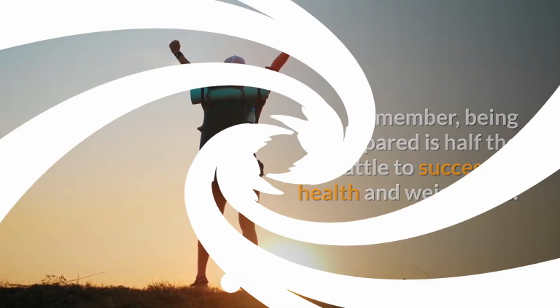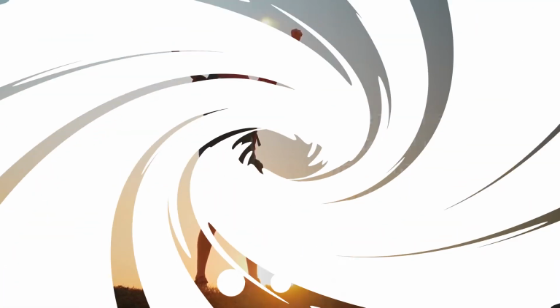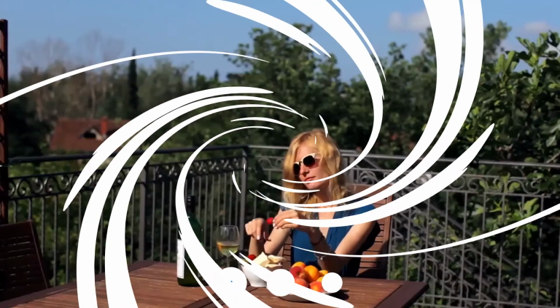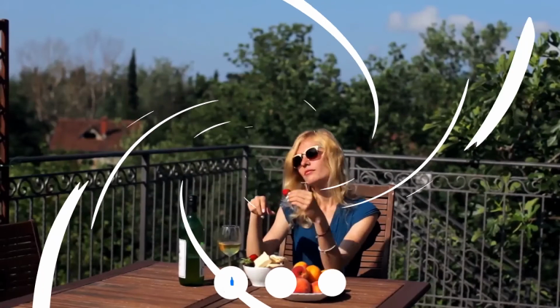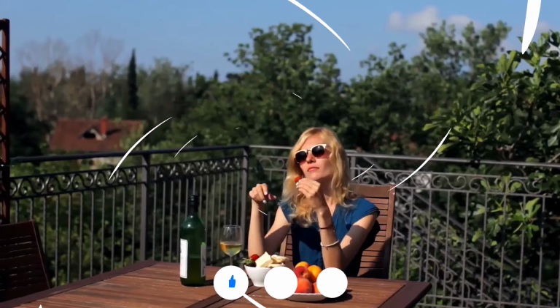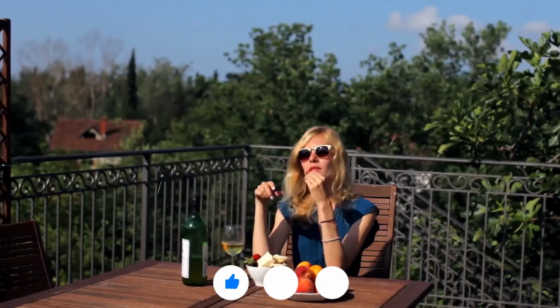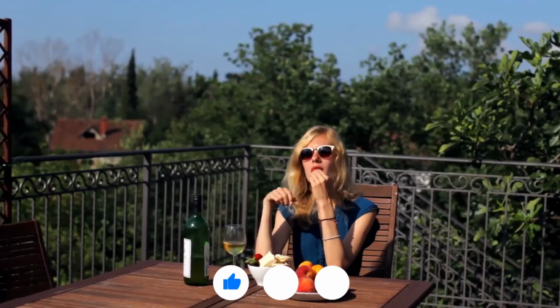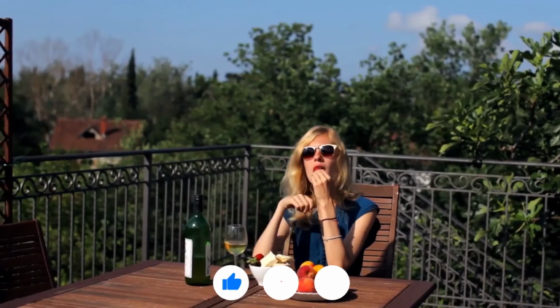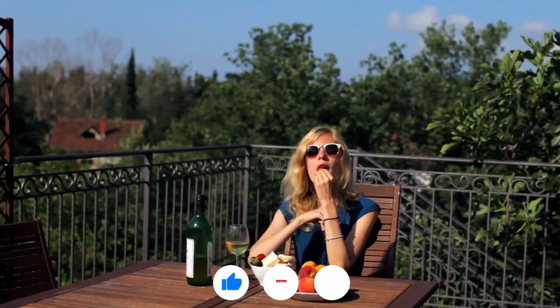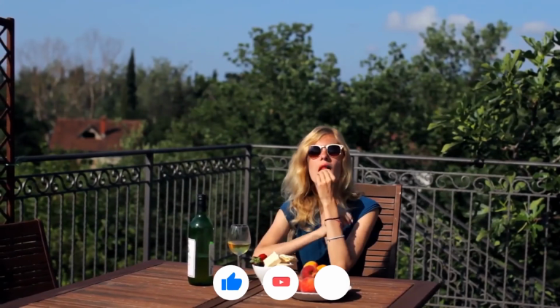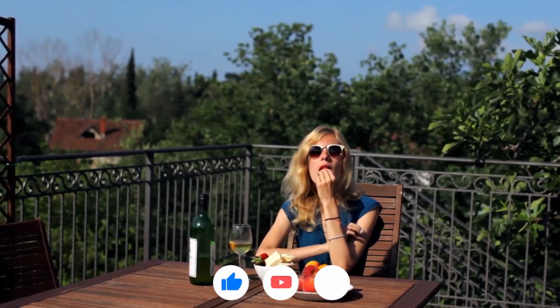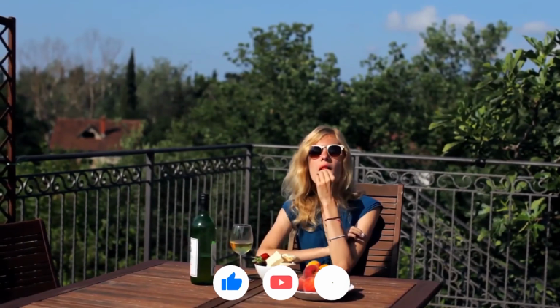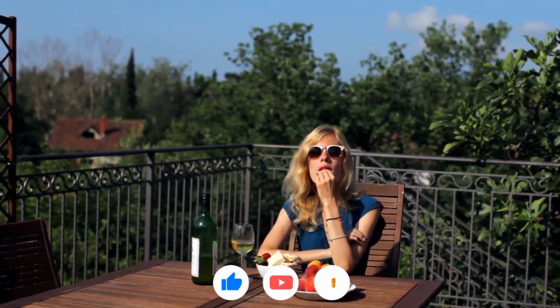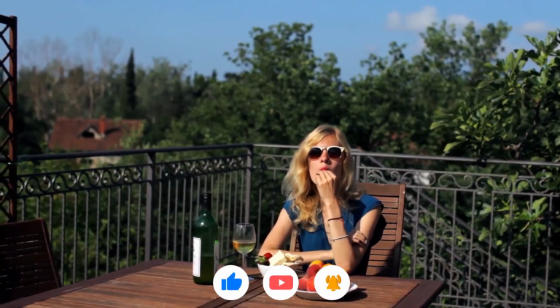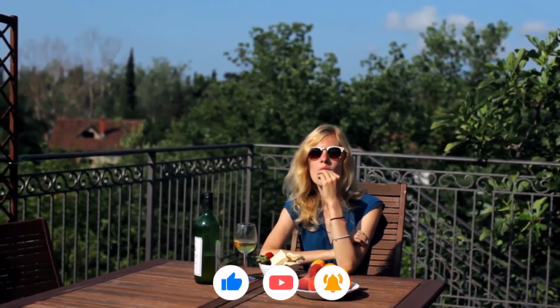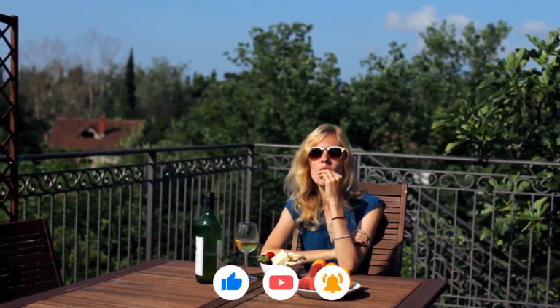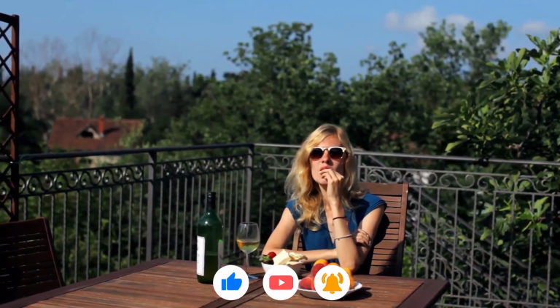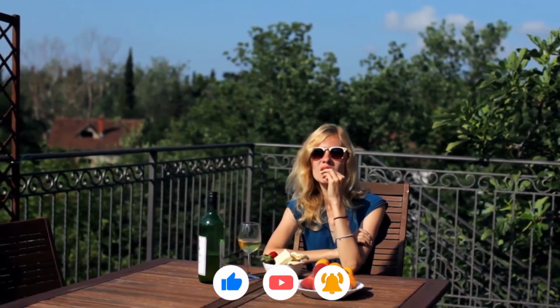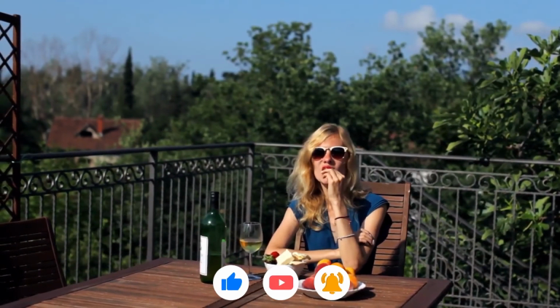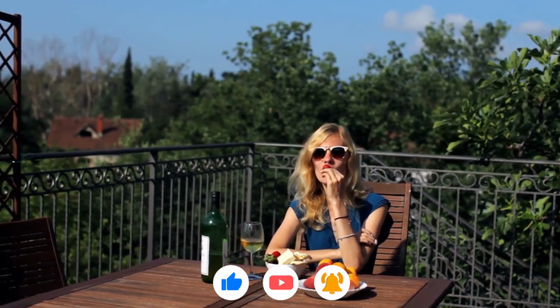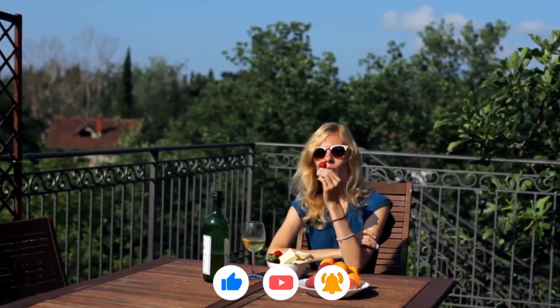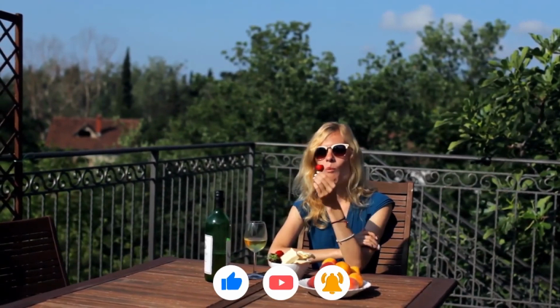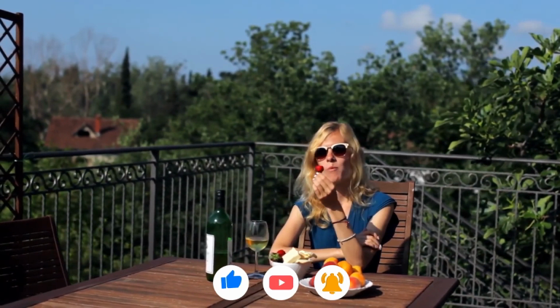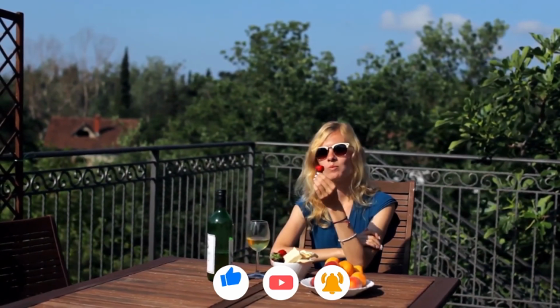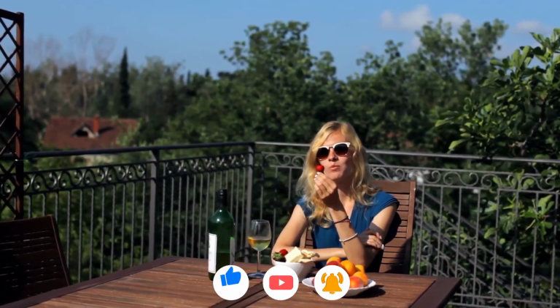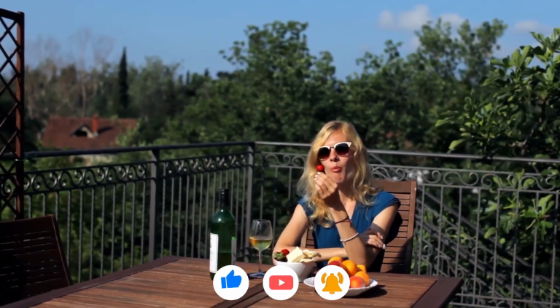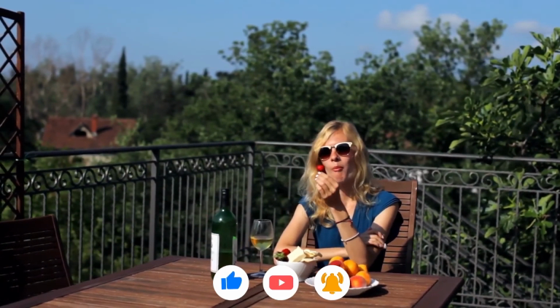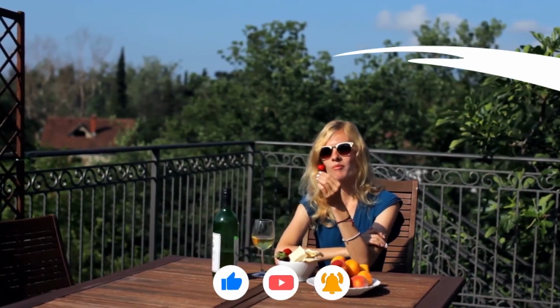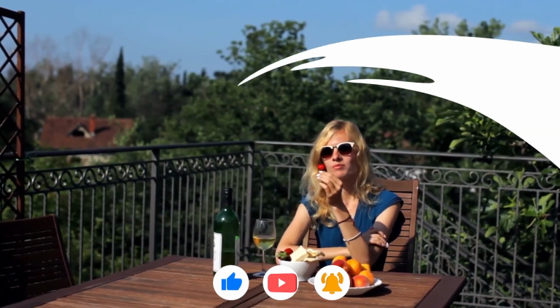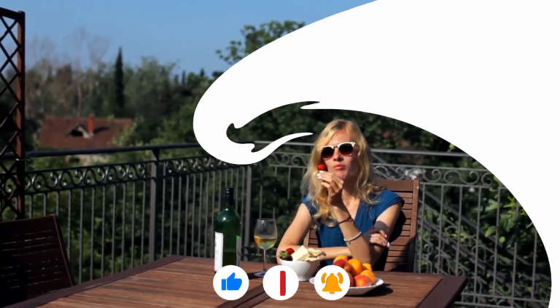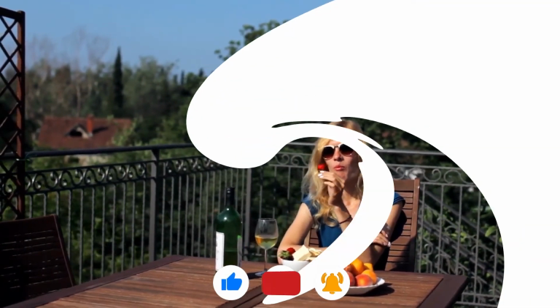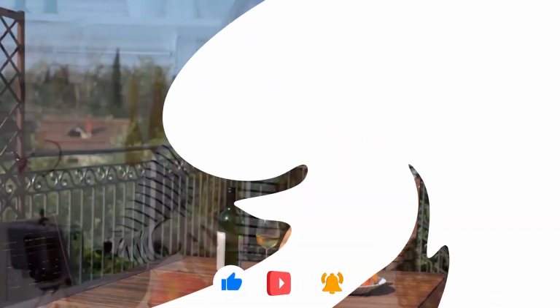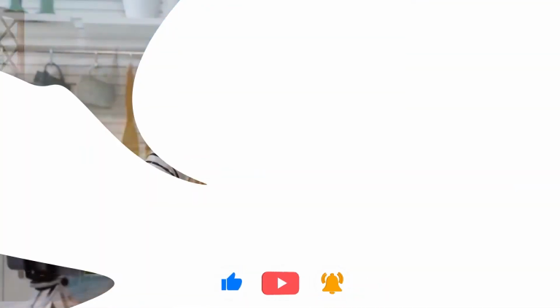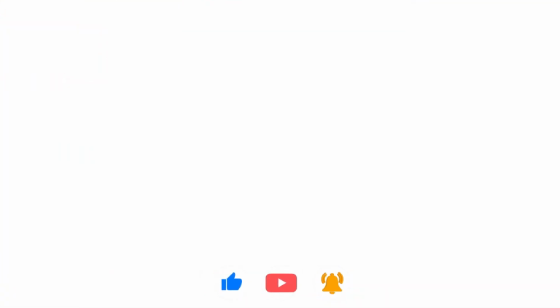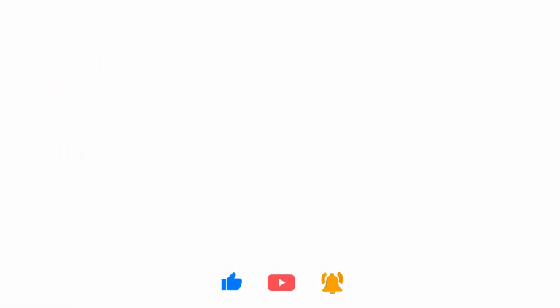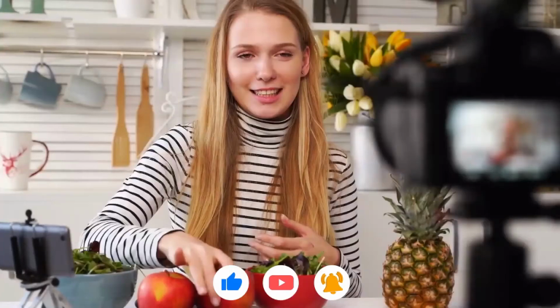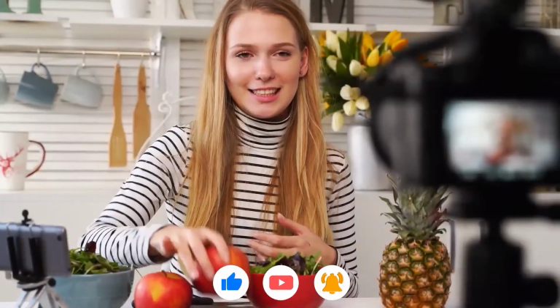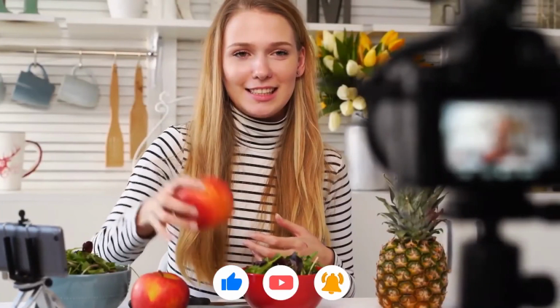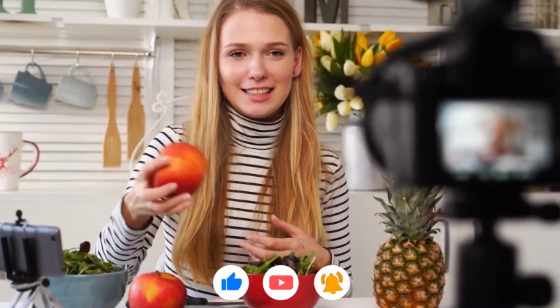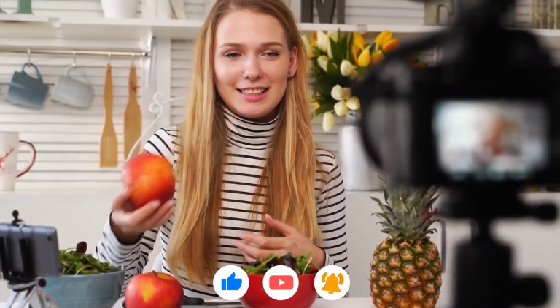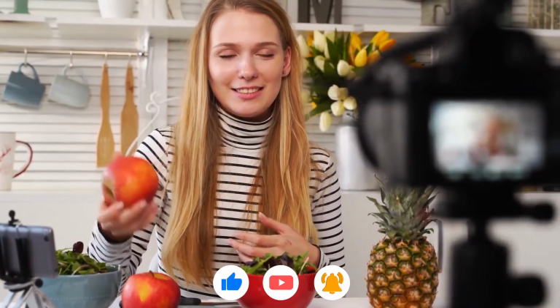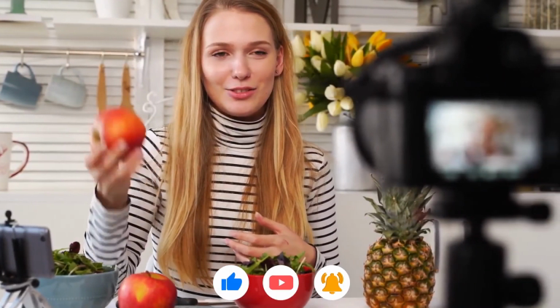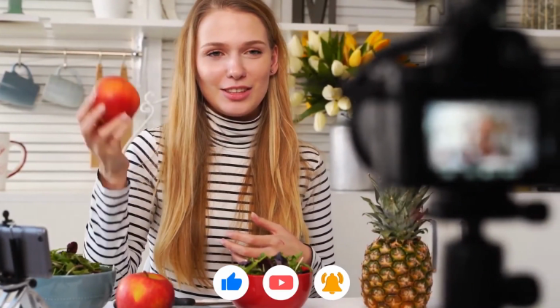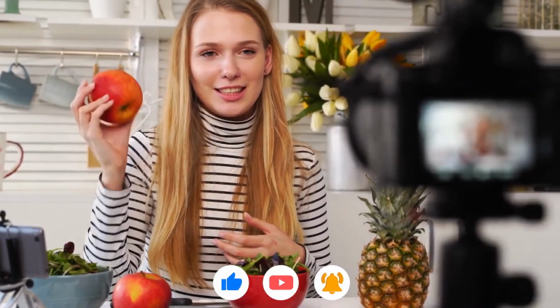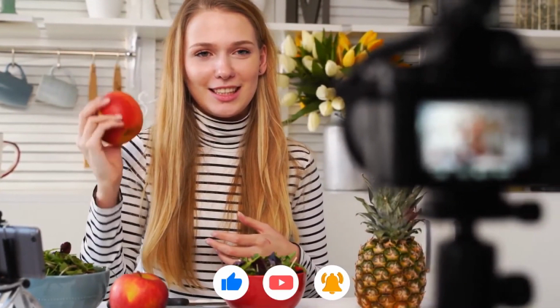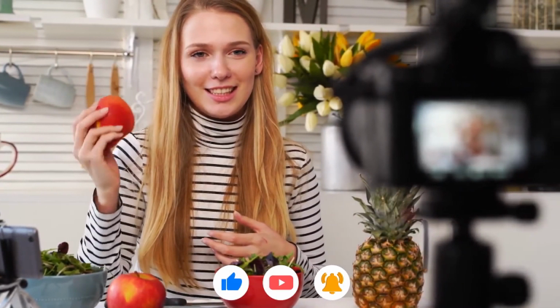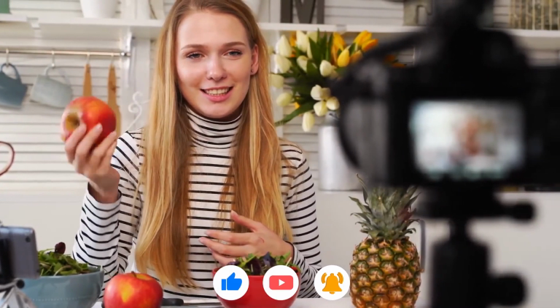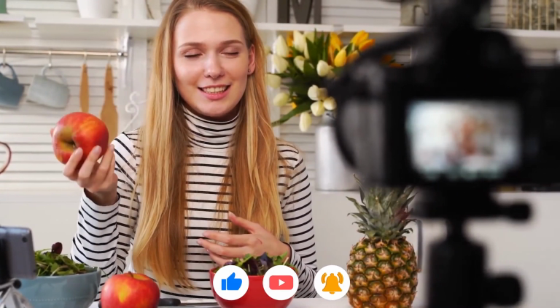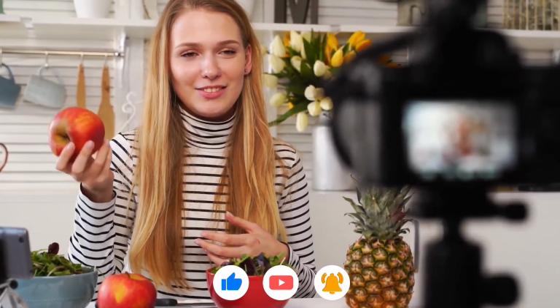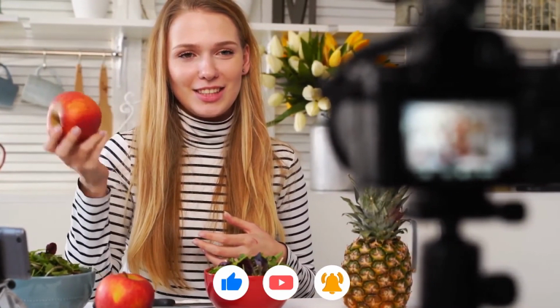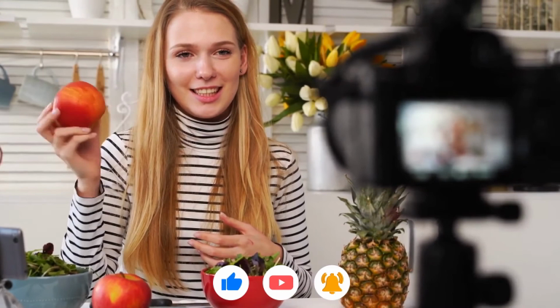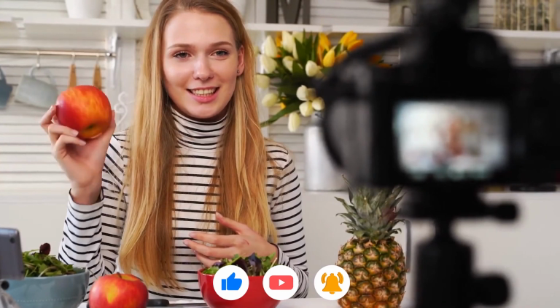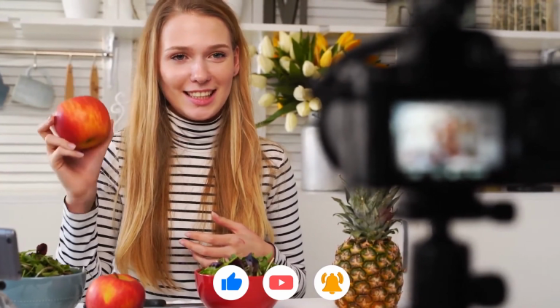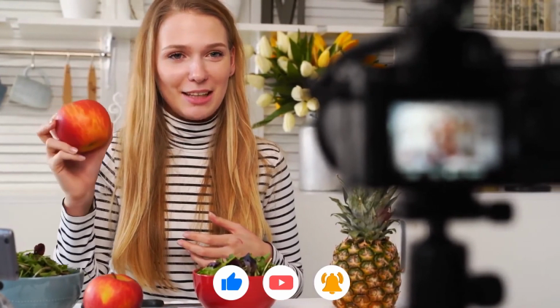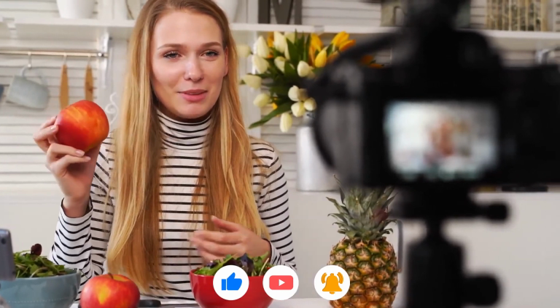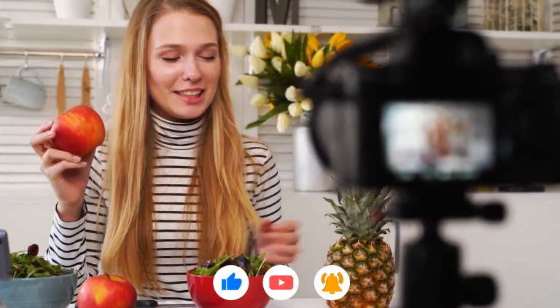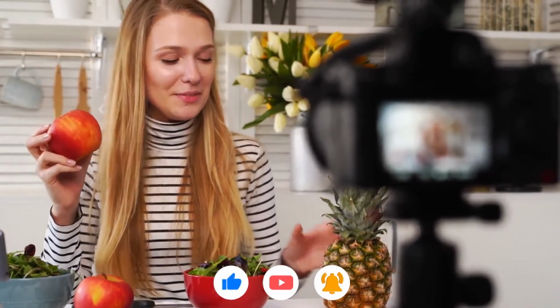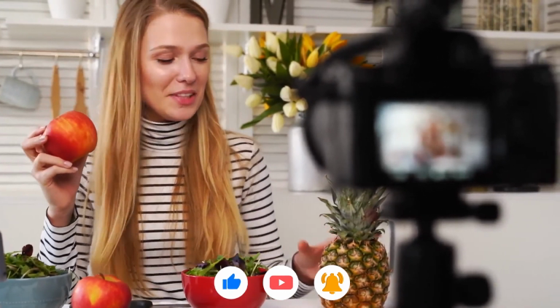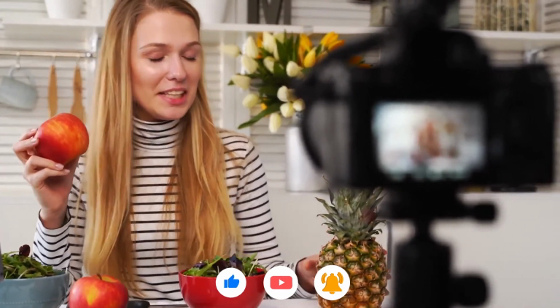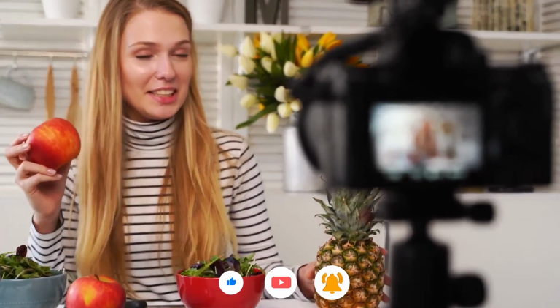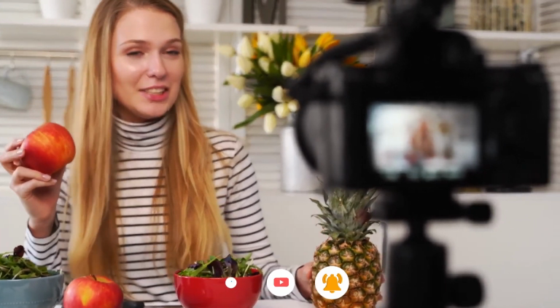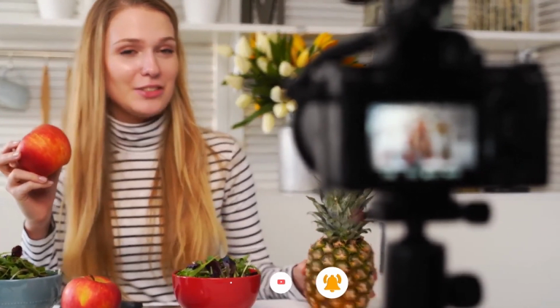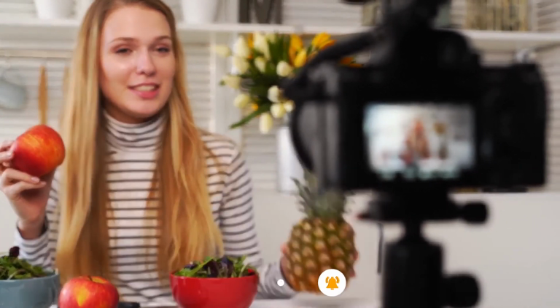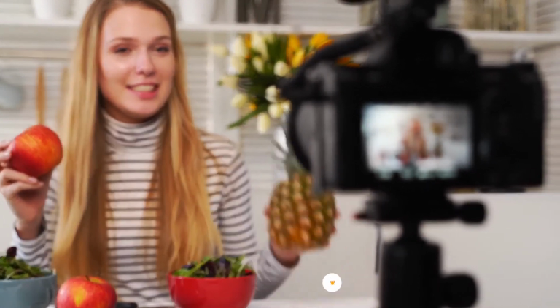If you liked the video, give it a thumbs up and share with your friends. For more healthy information about healthy eating, subscribe to the channel.